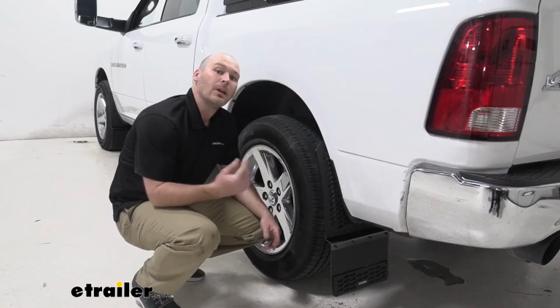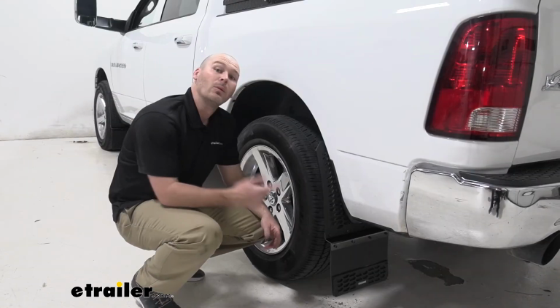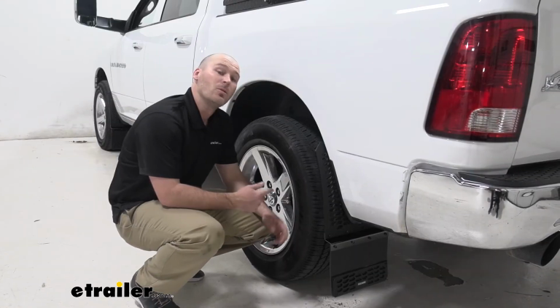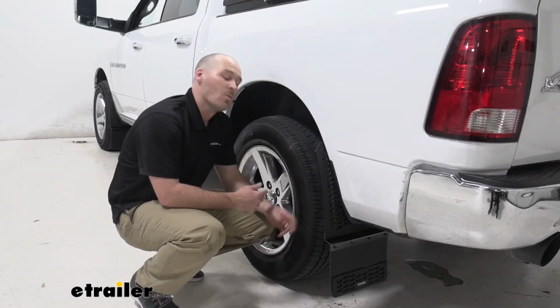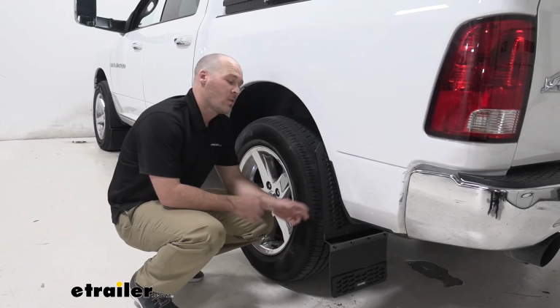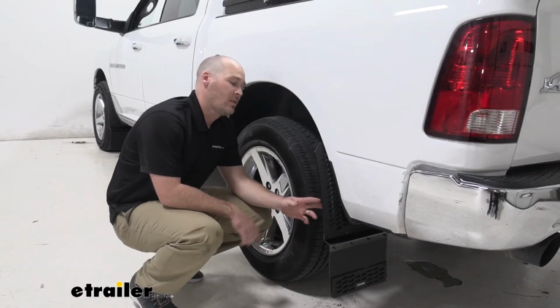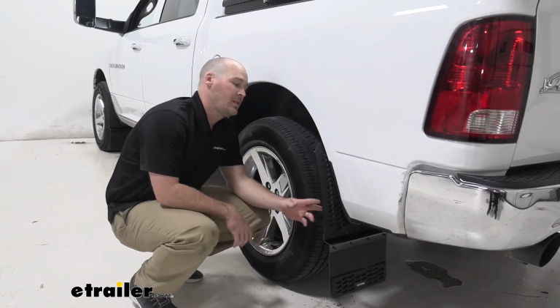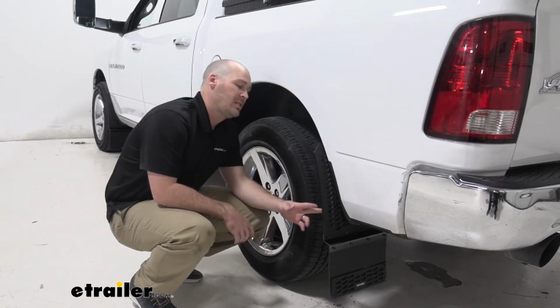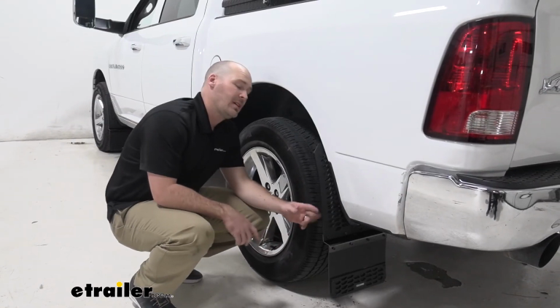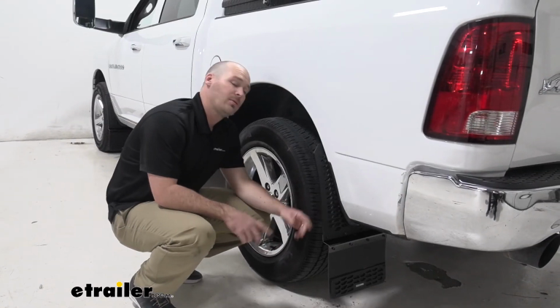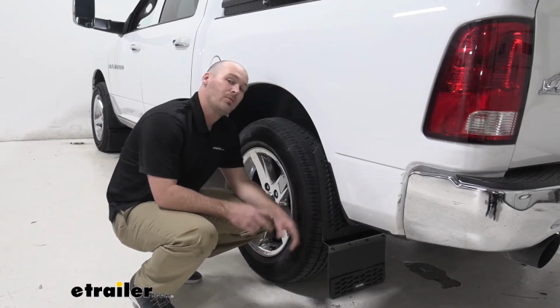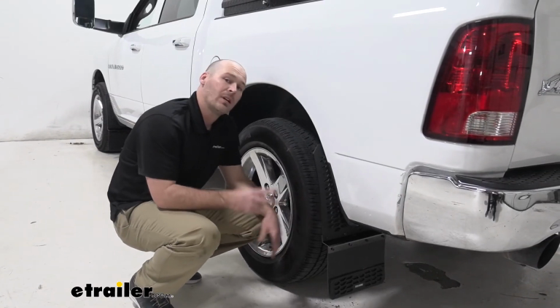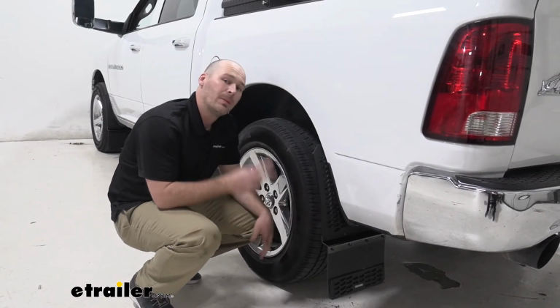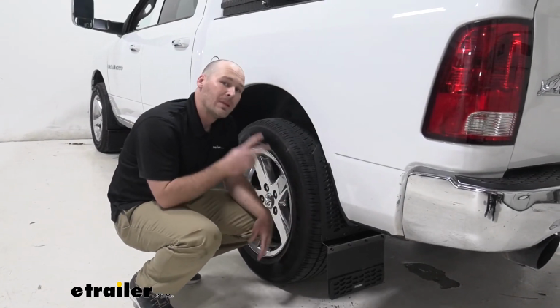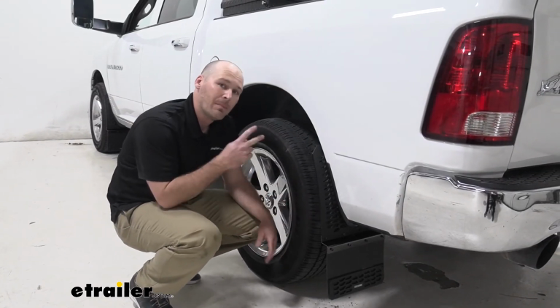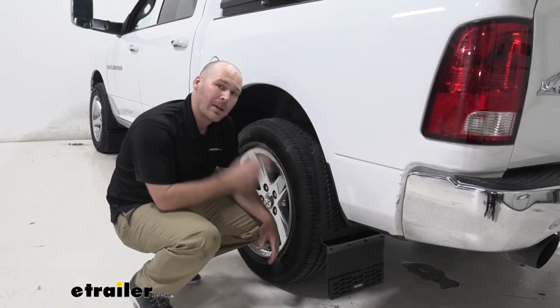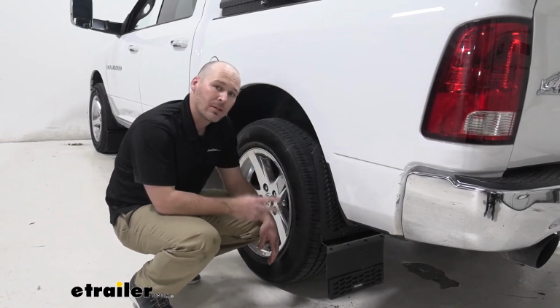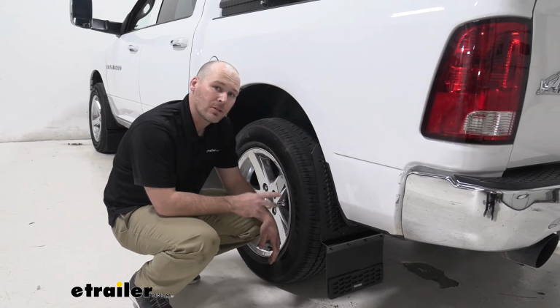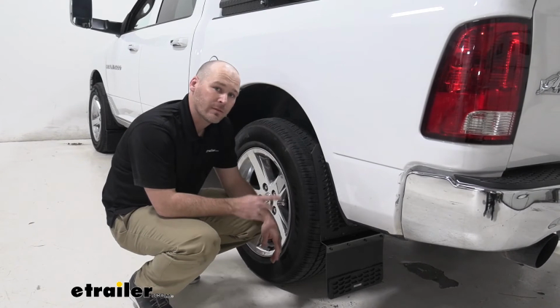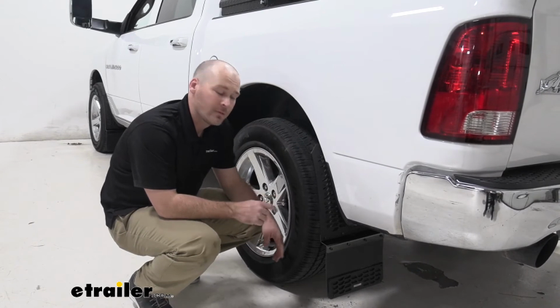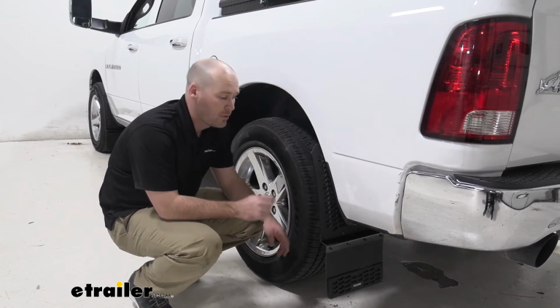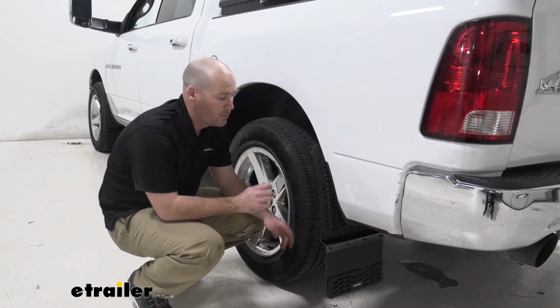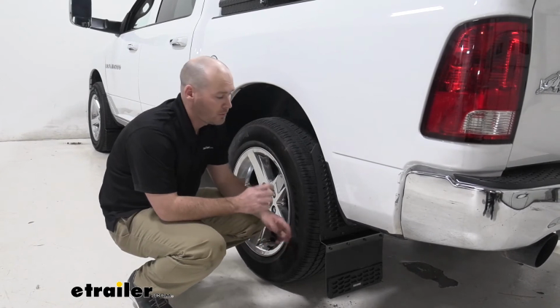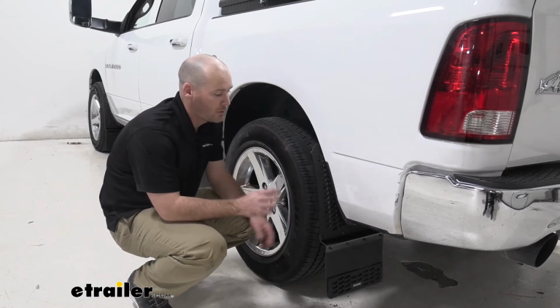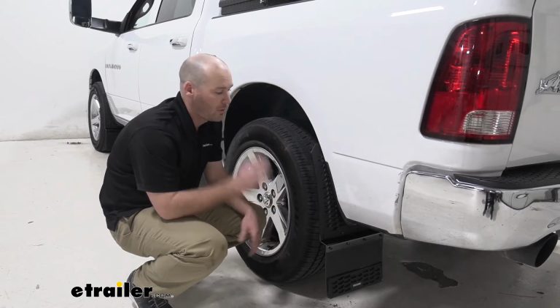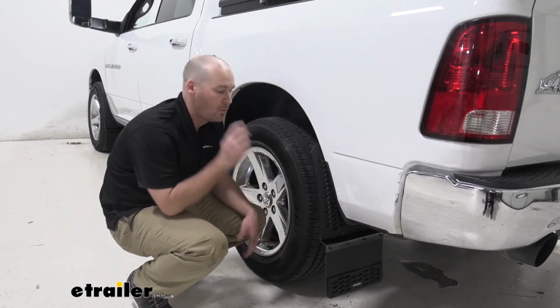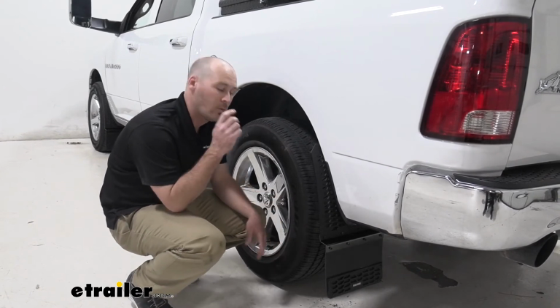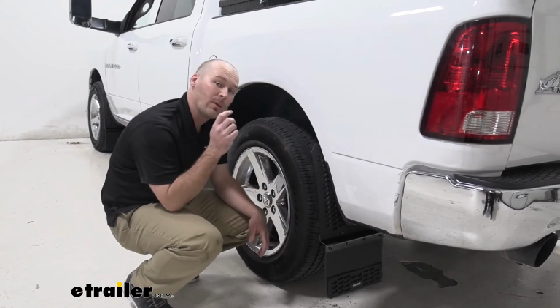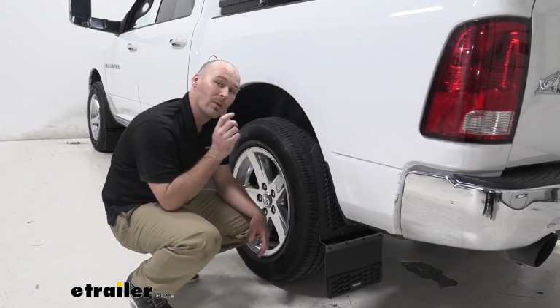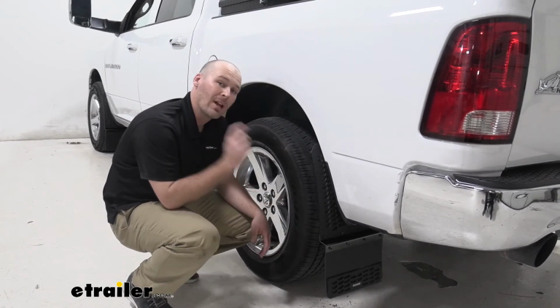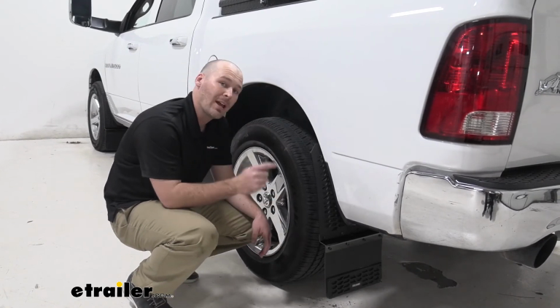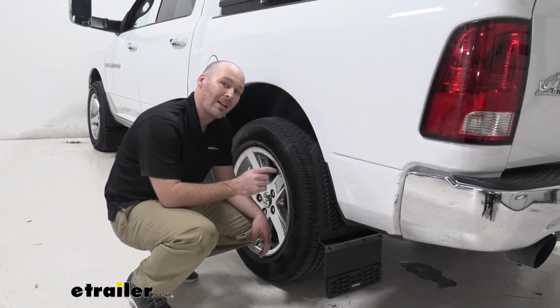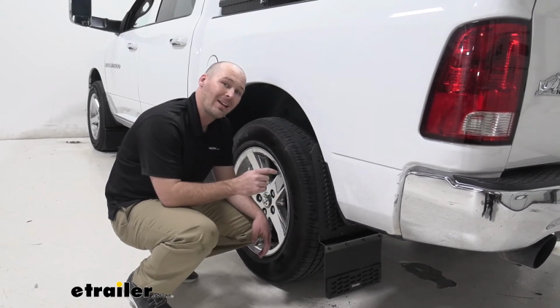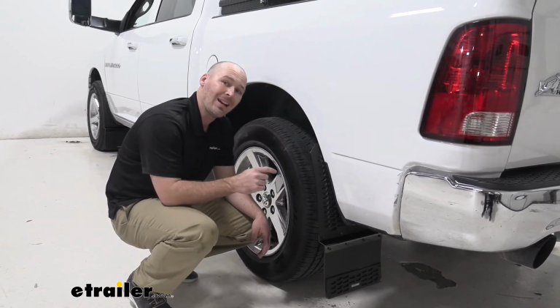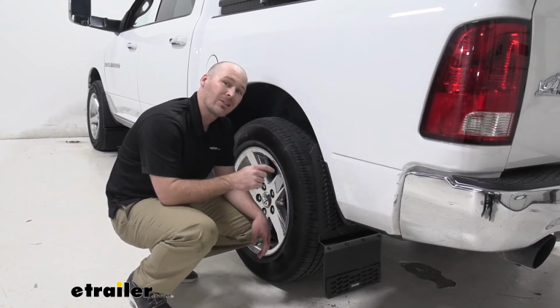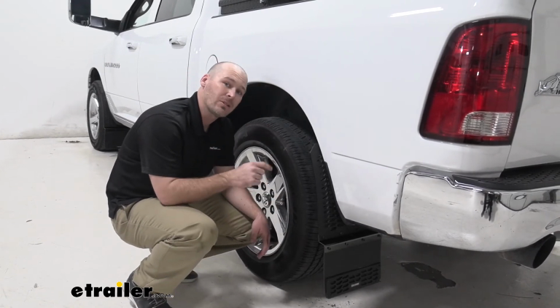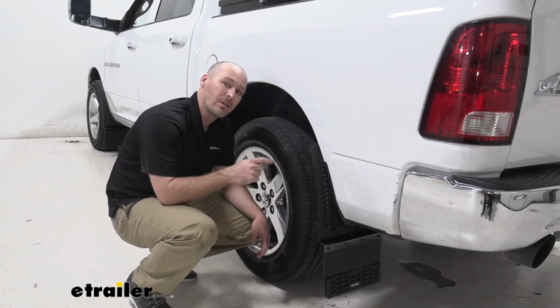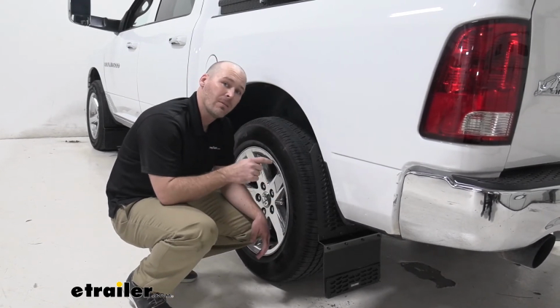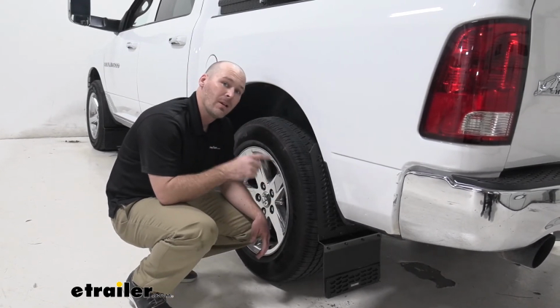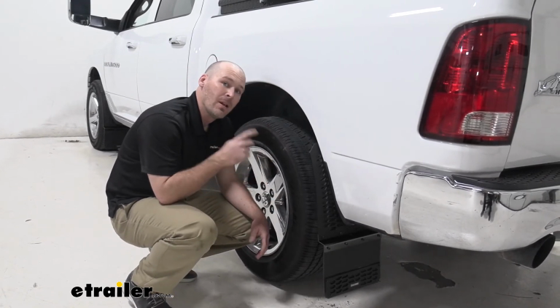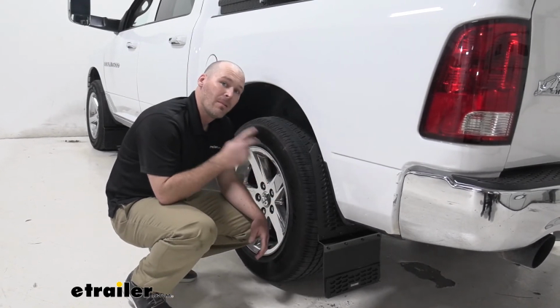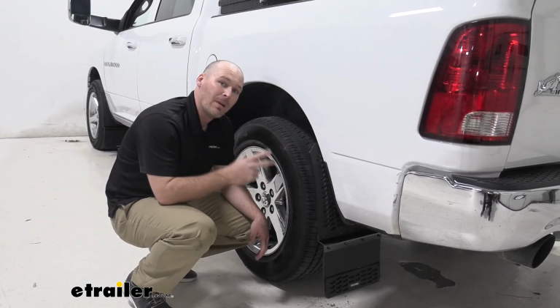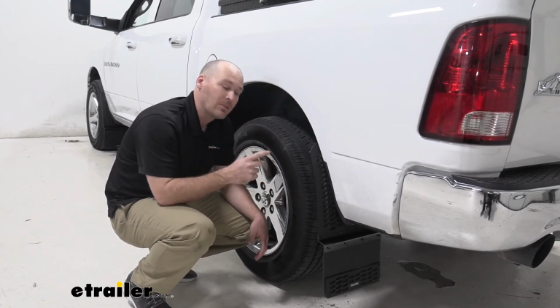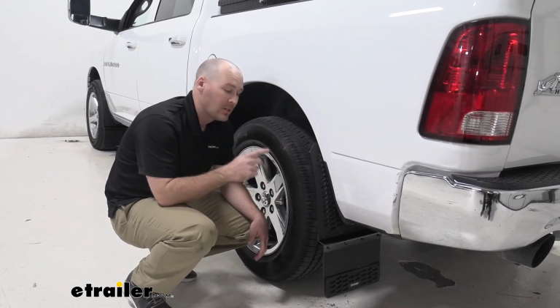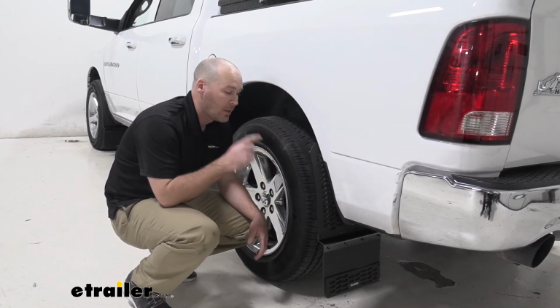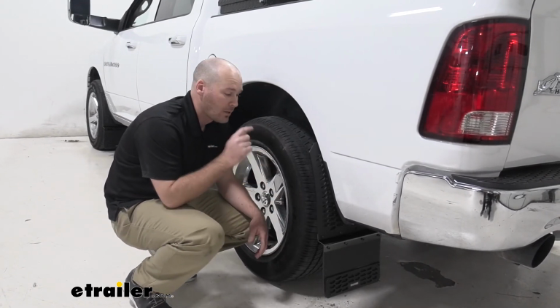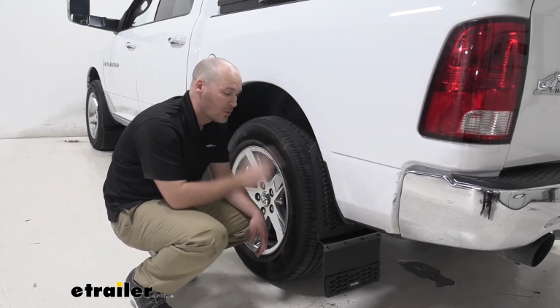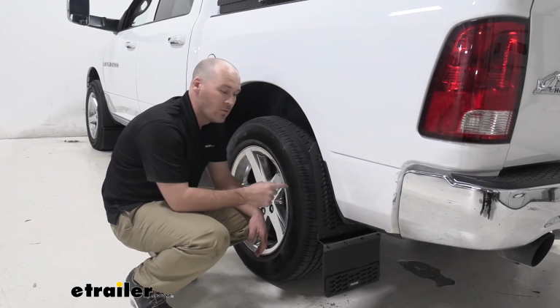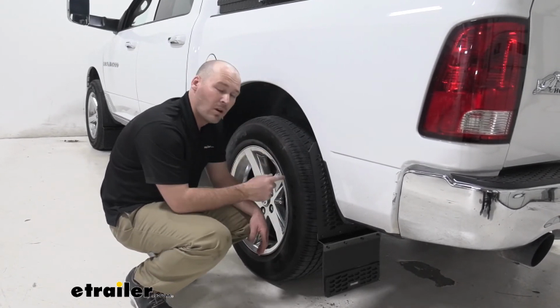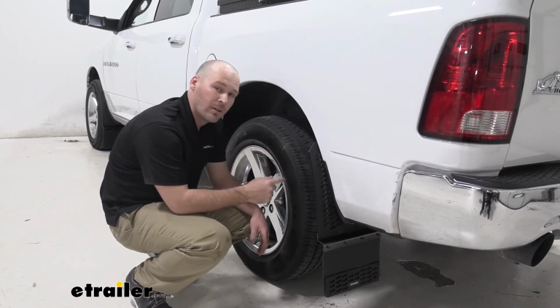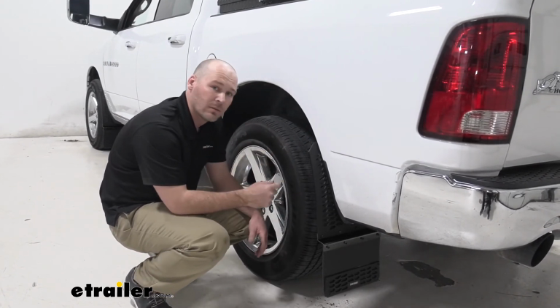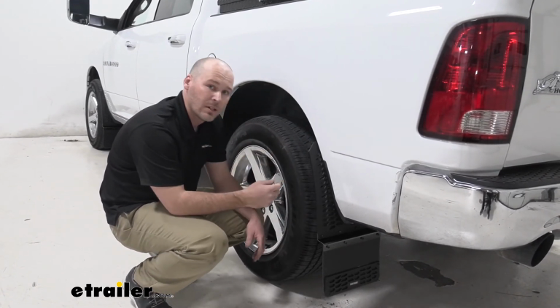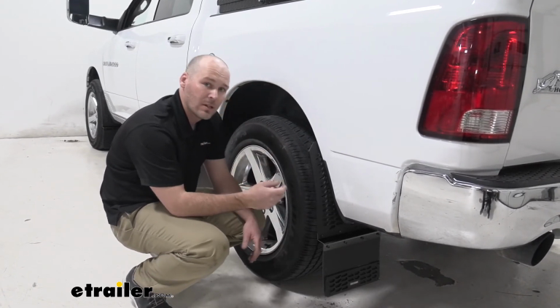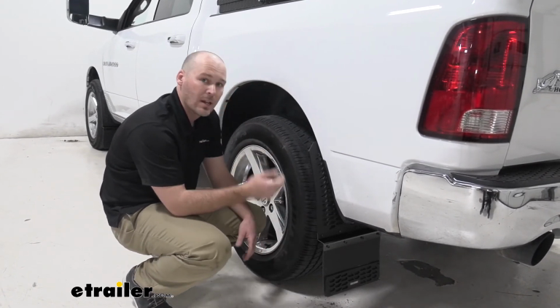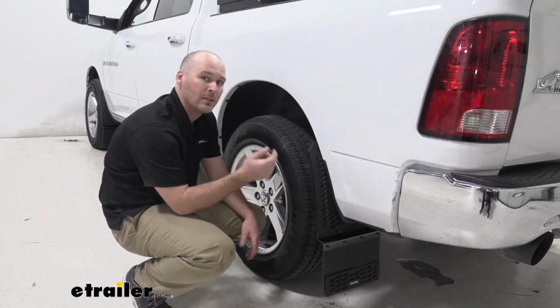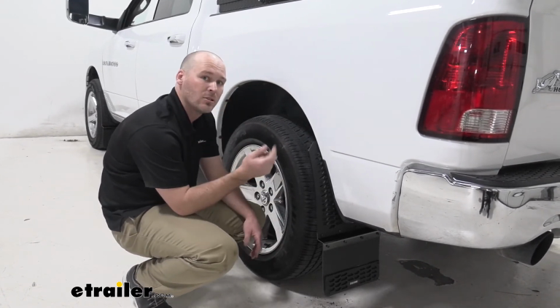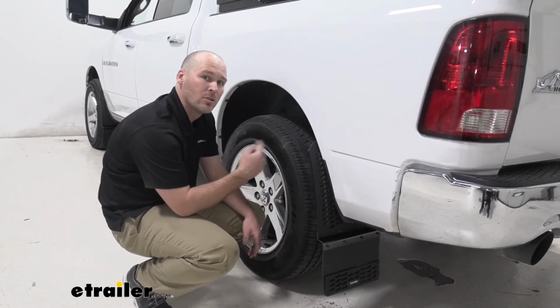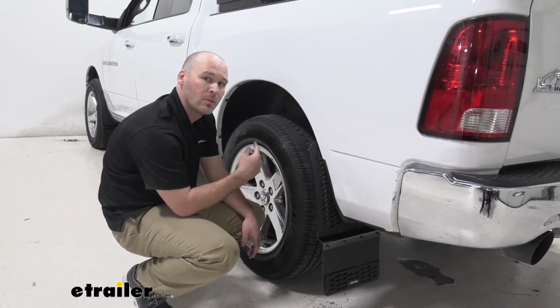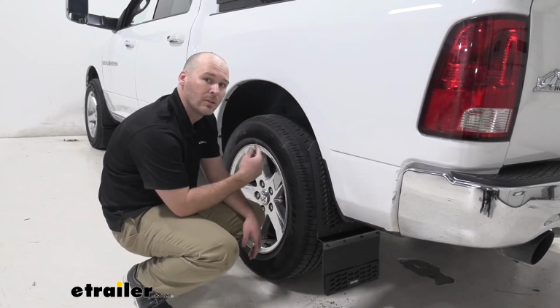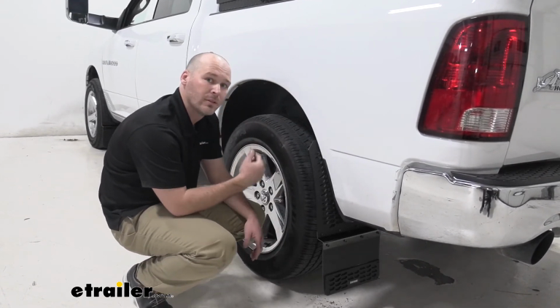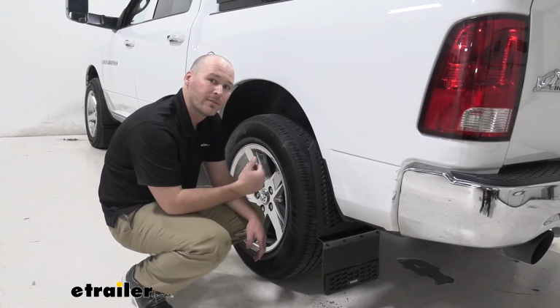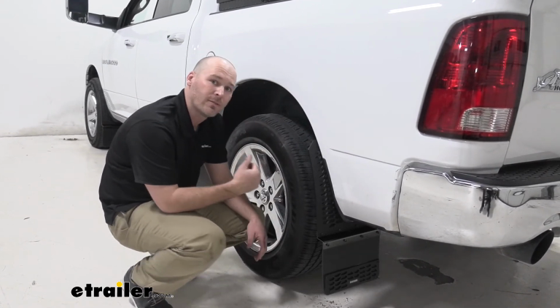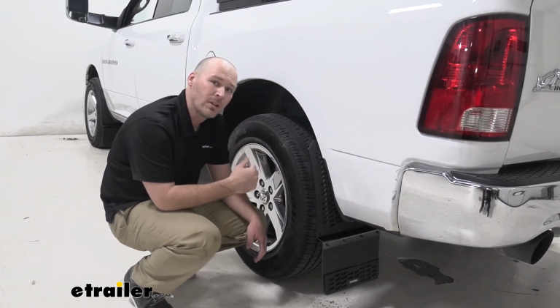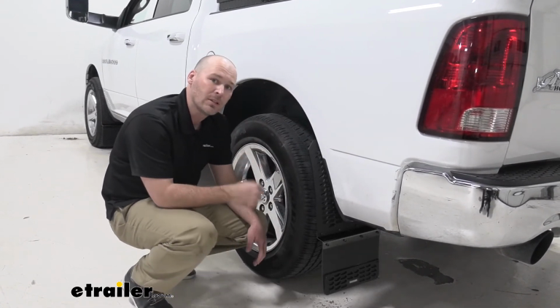When you order these, they do come in pairs of two, so we went ahead and actually mounted two on the rear and two on the front.